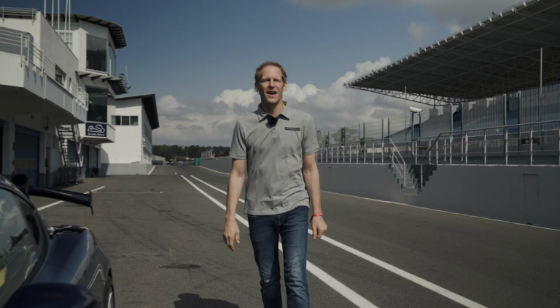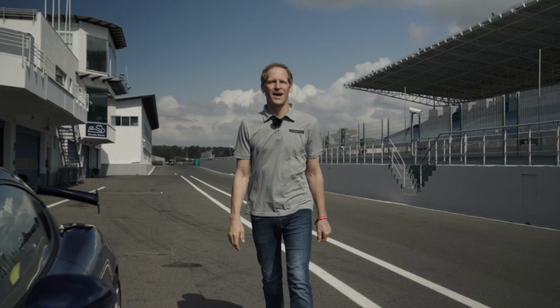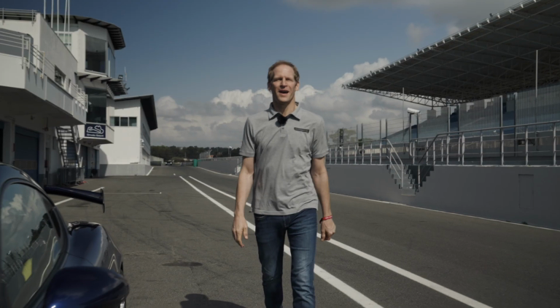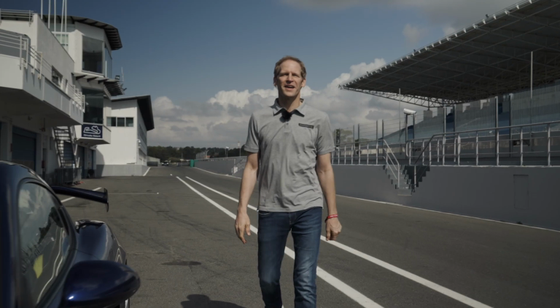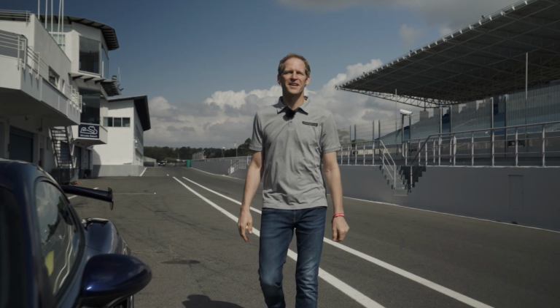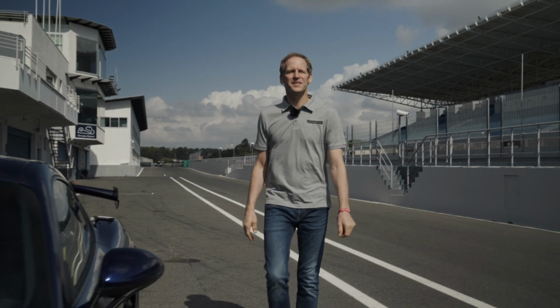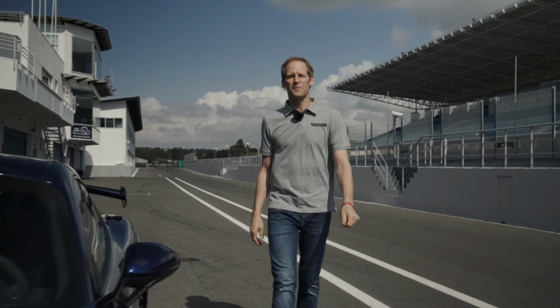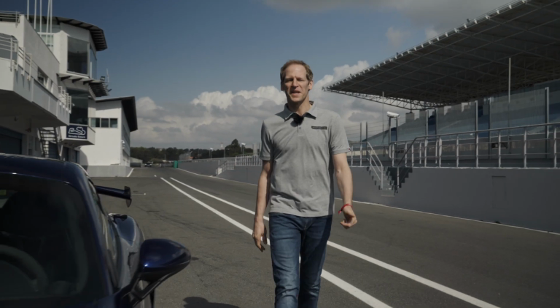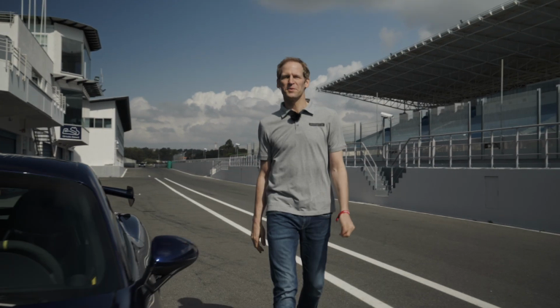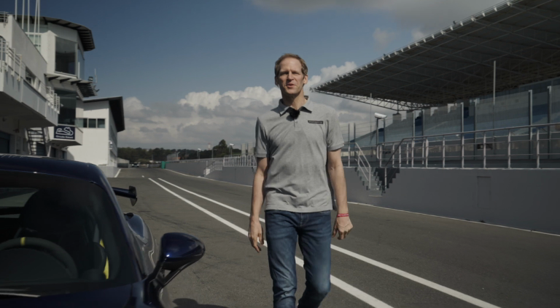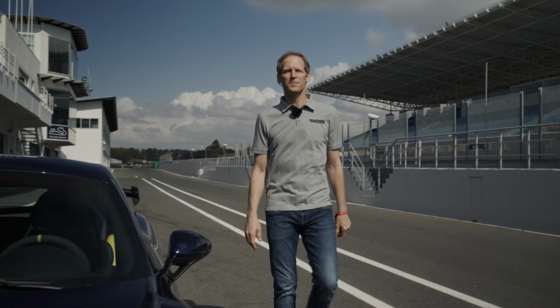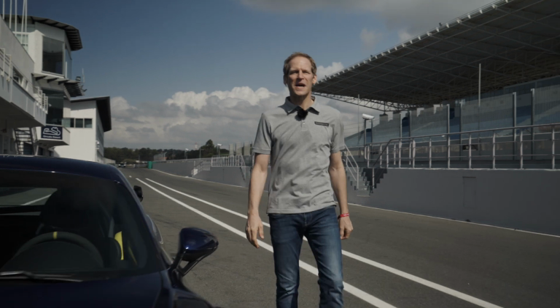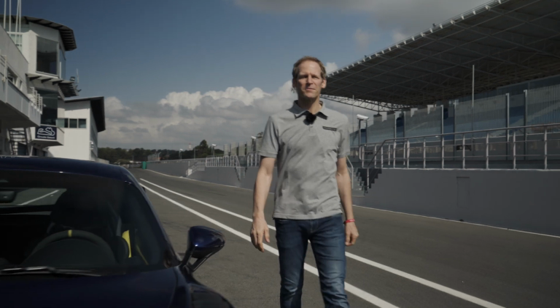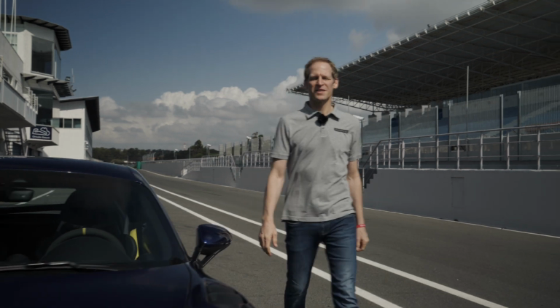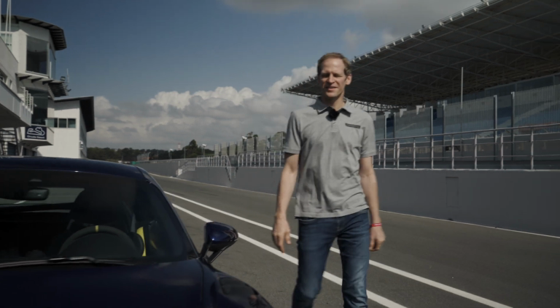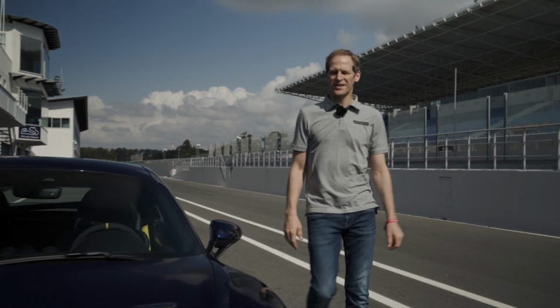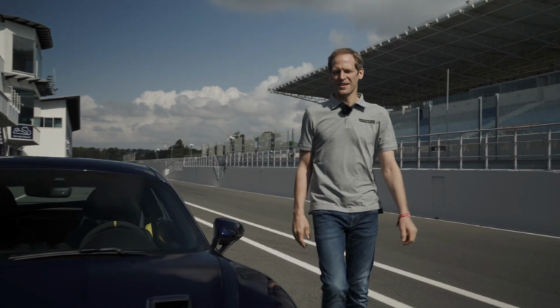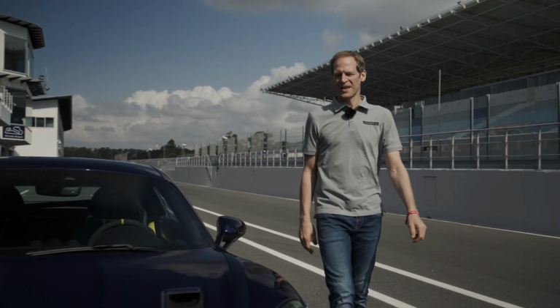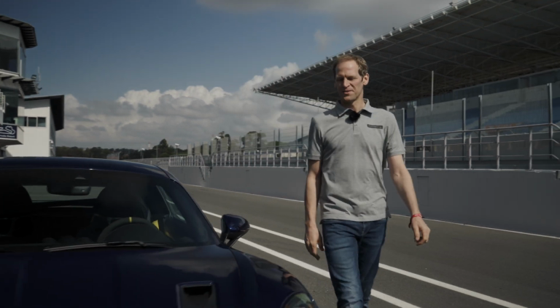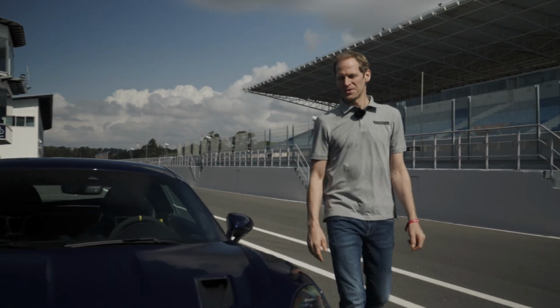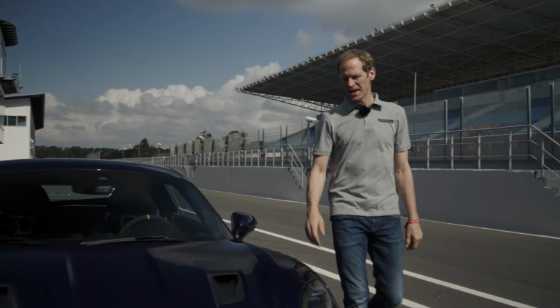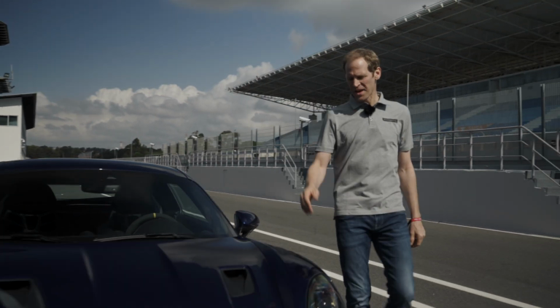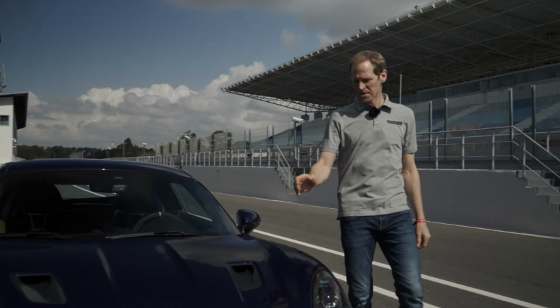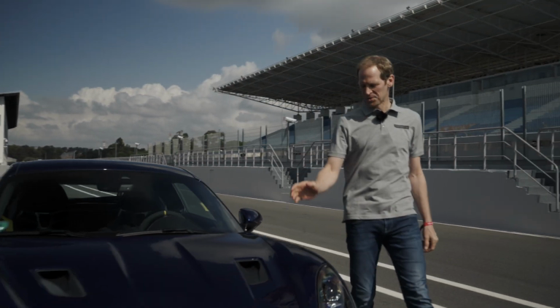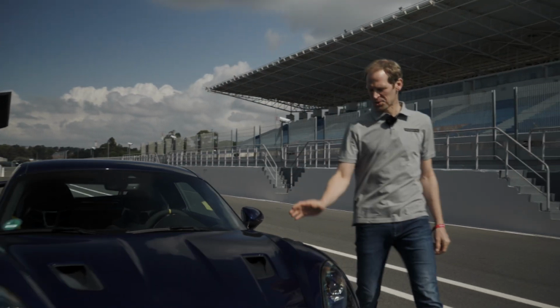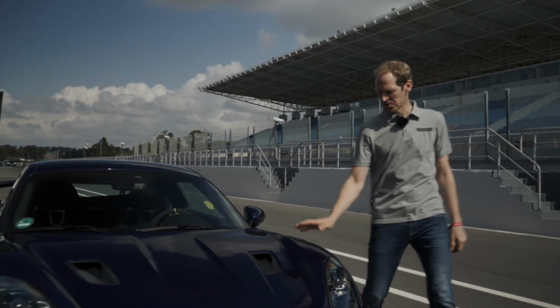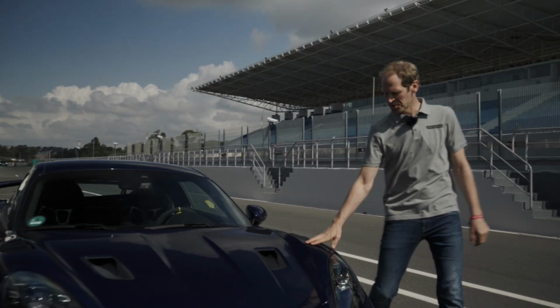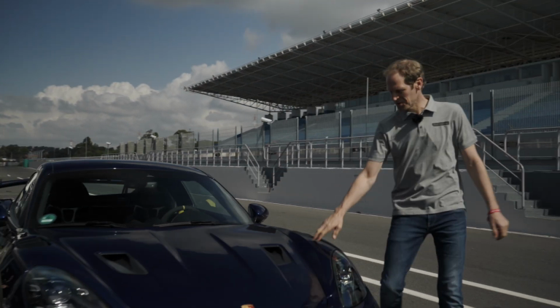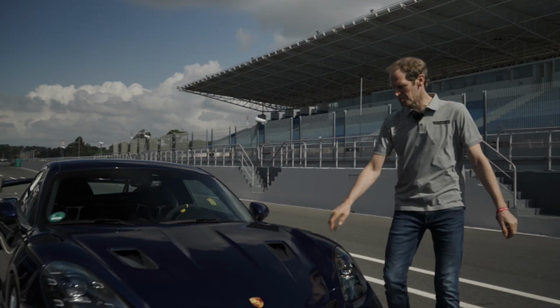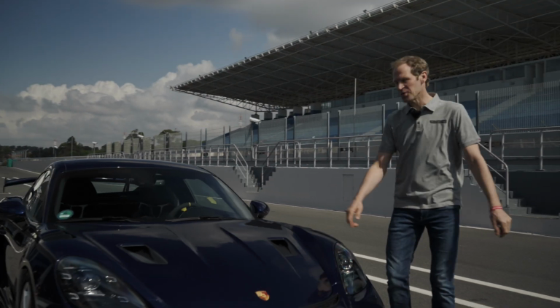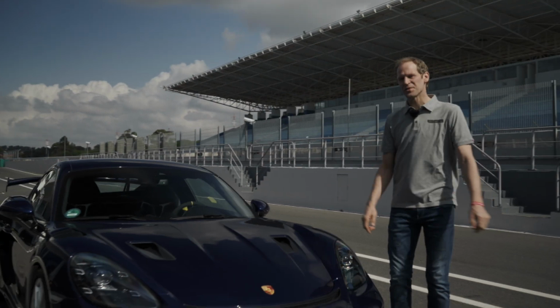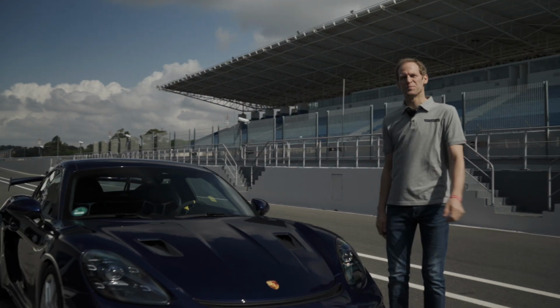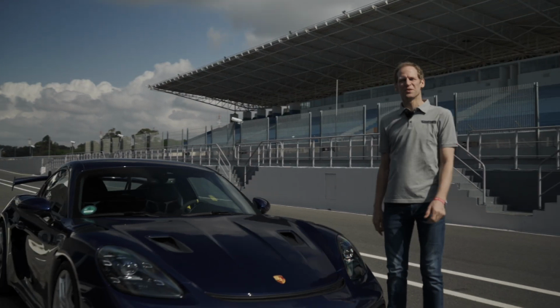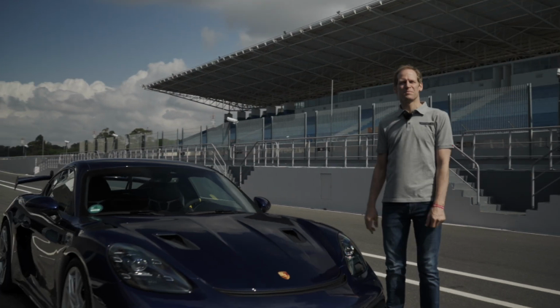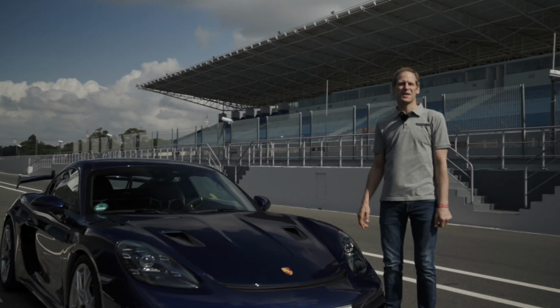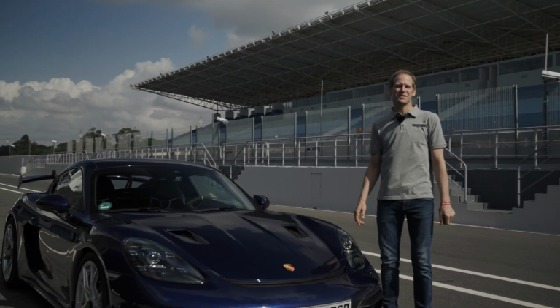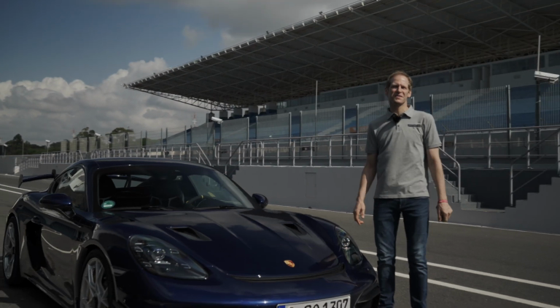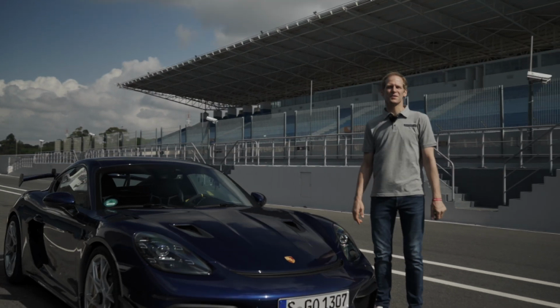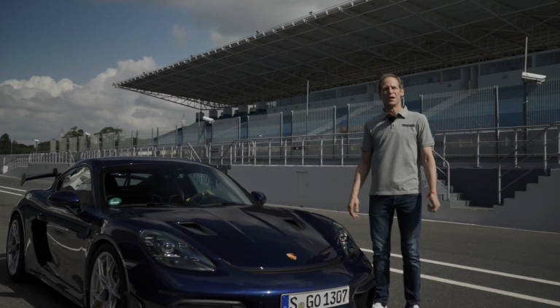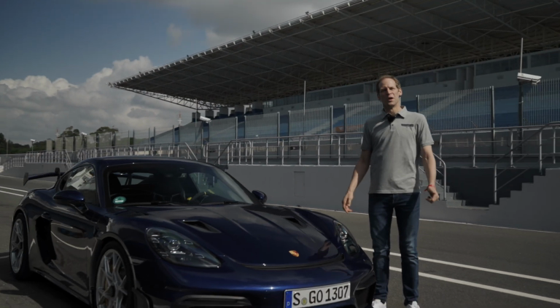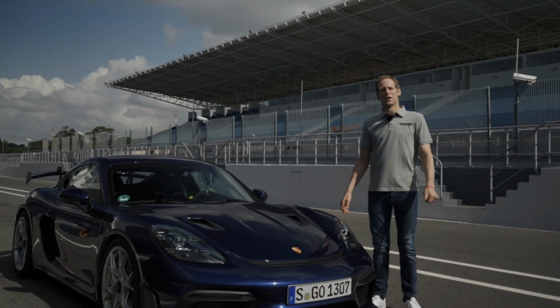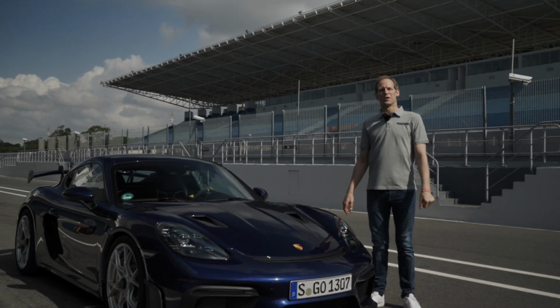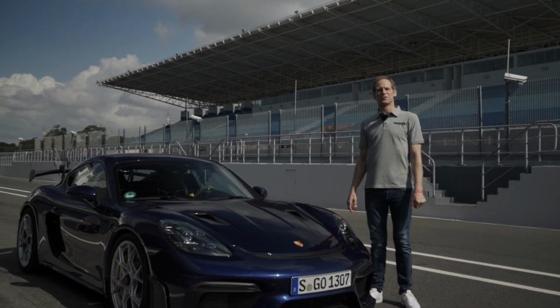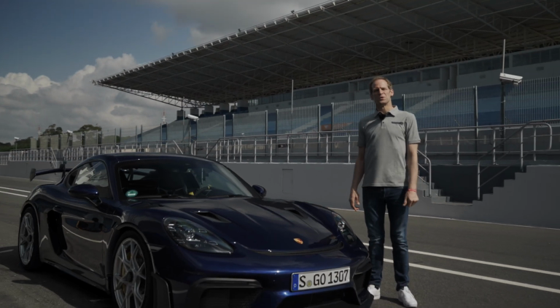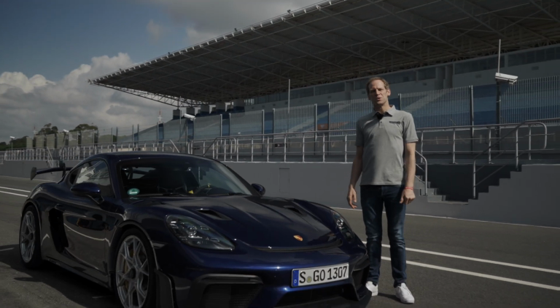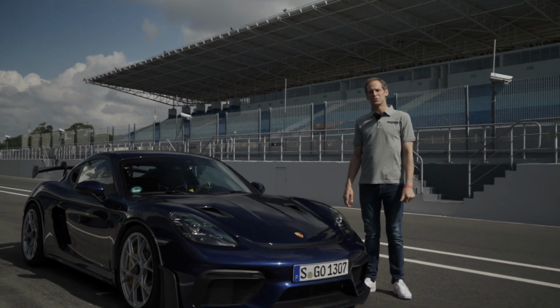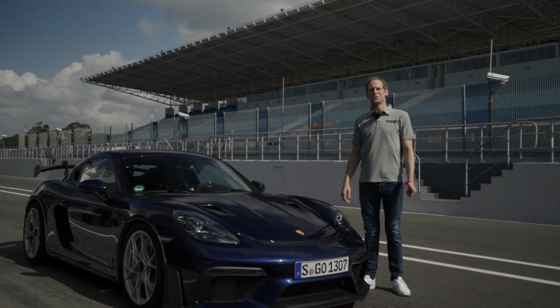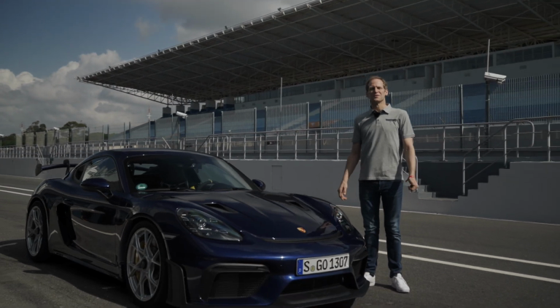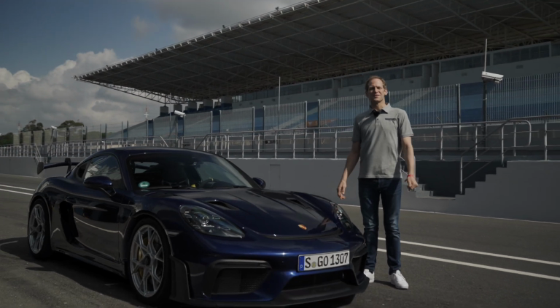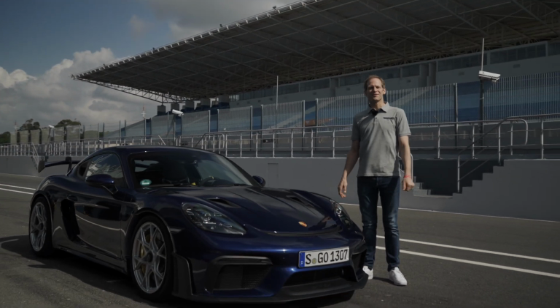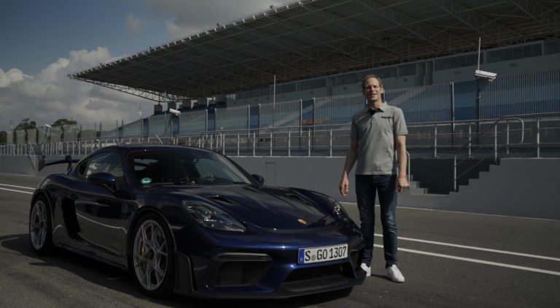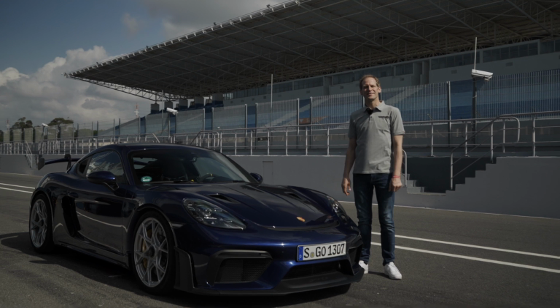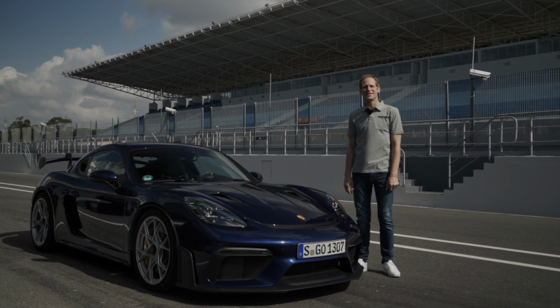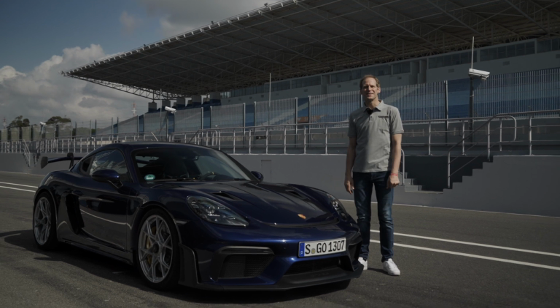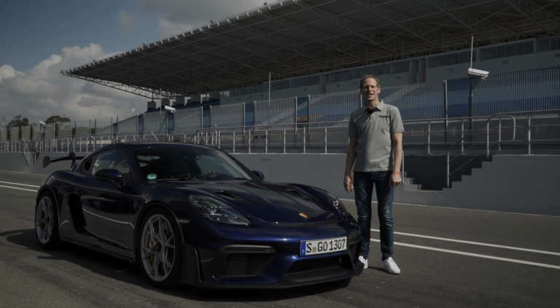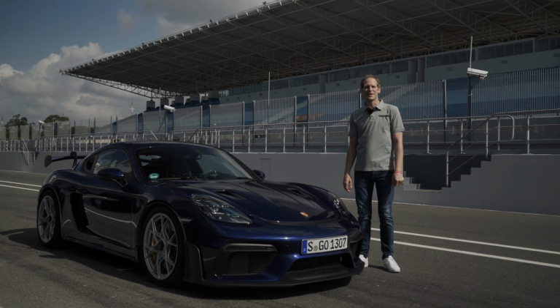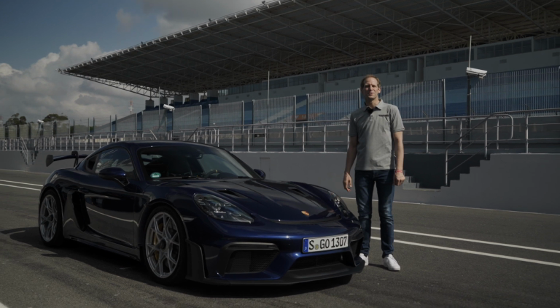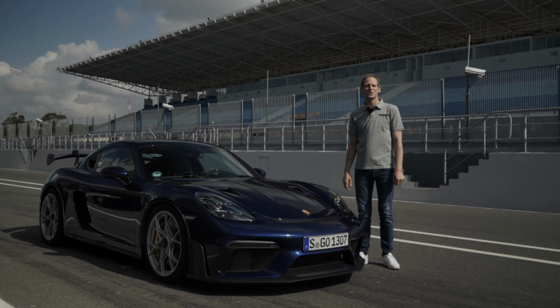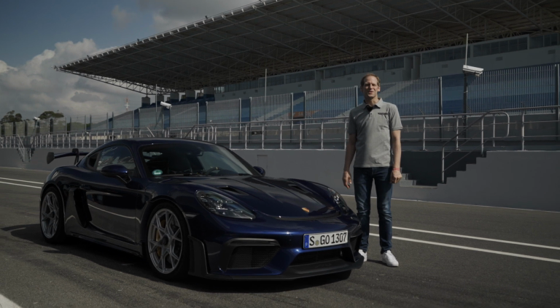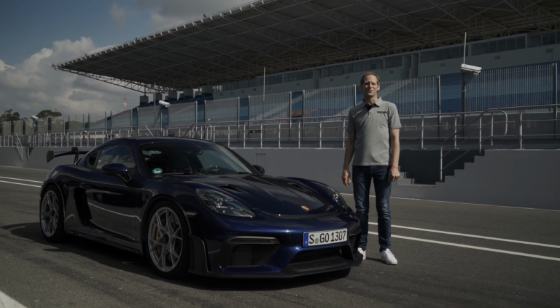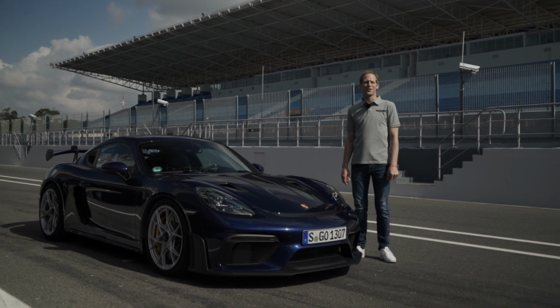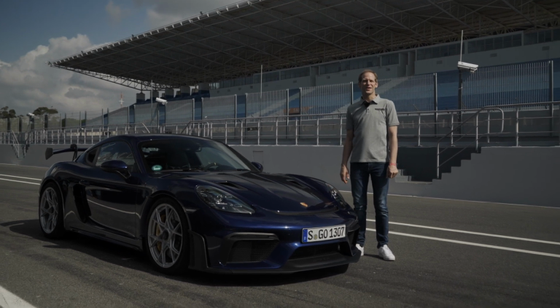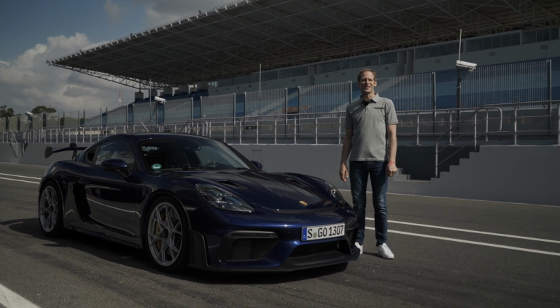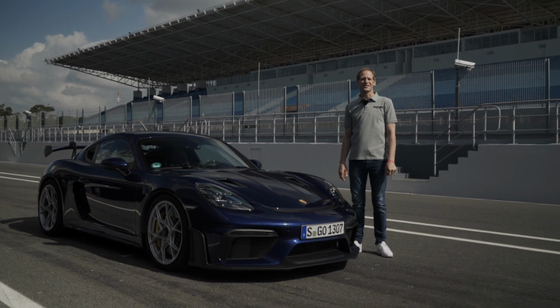Hi guys, my name is Jörg Bergmeister and today I'm going to show you the most important buttons of the new 718 Cayman GT4 RS.